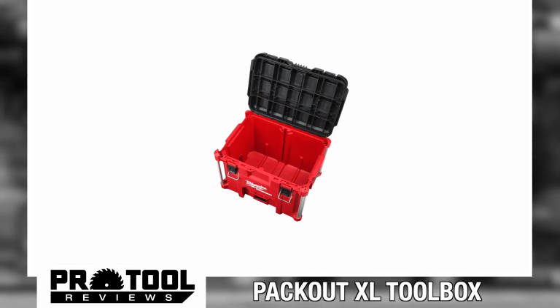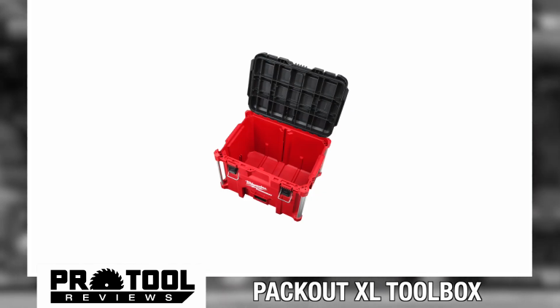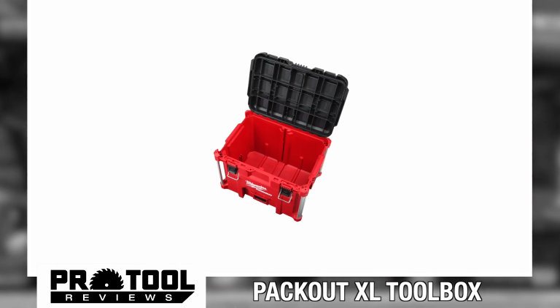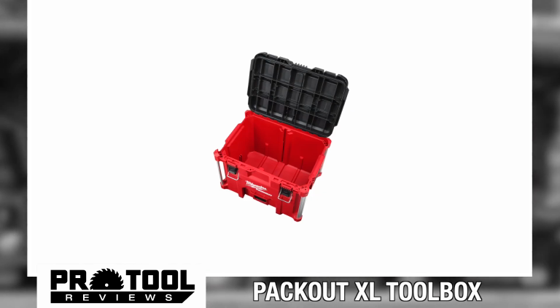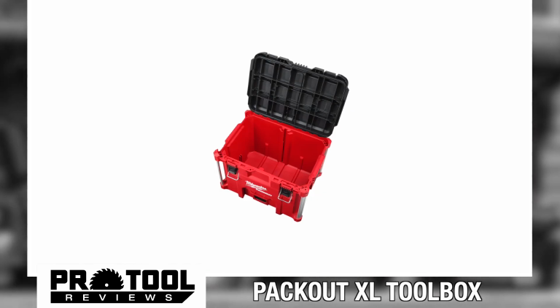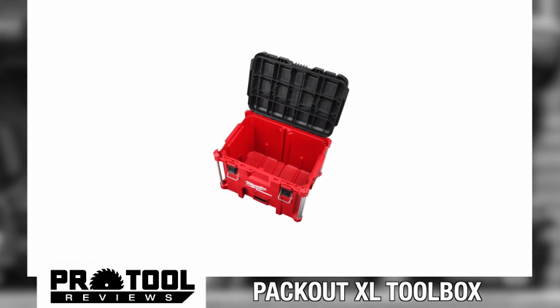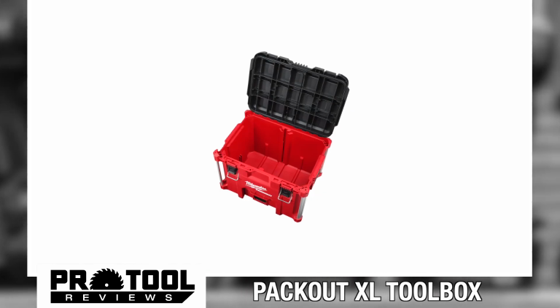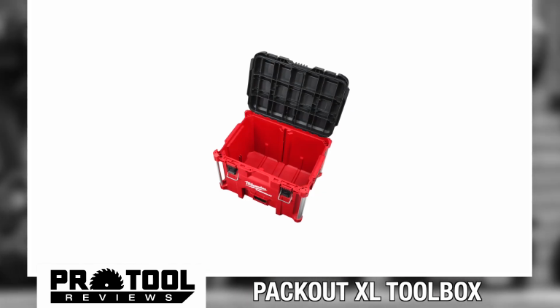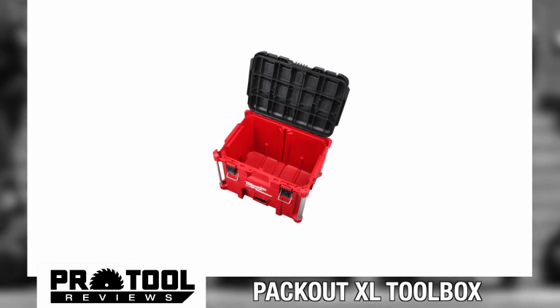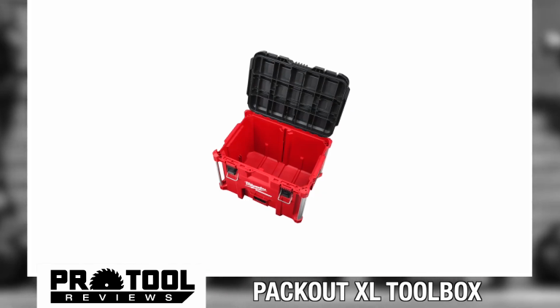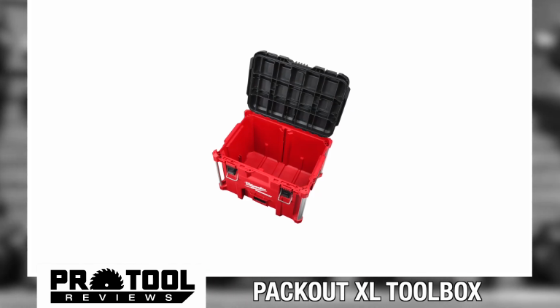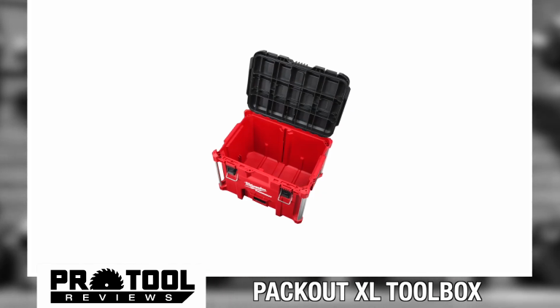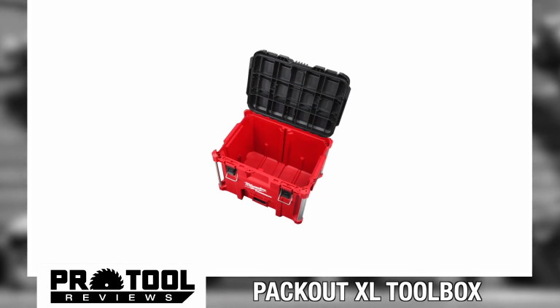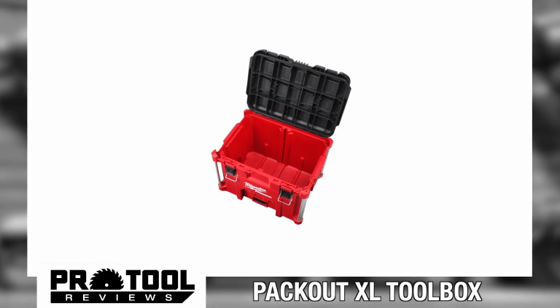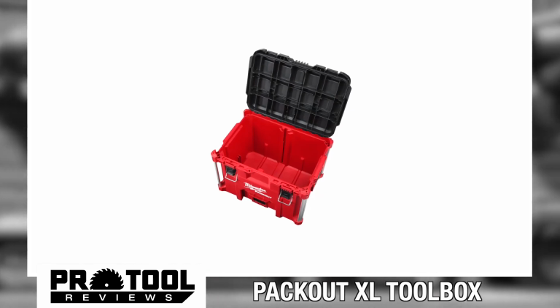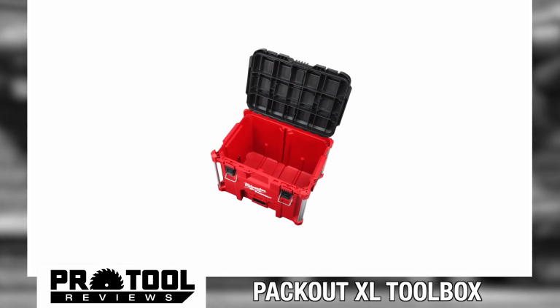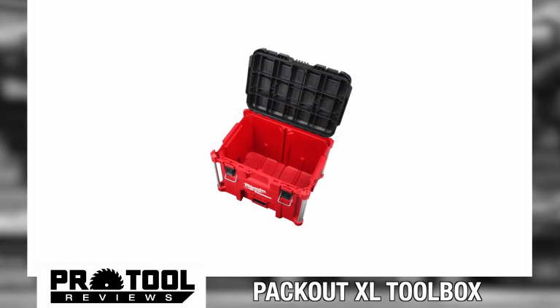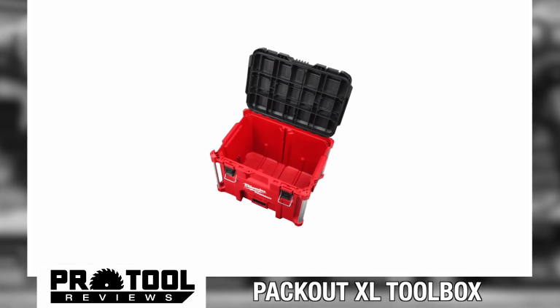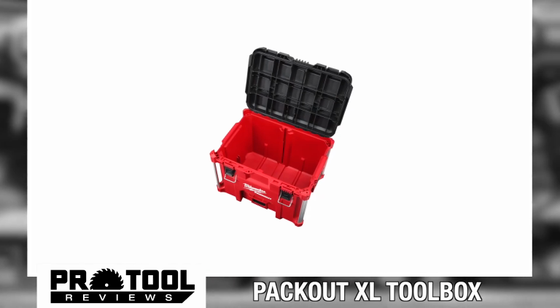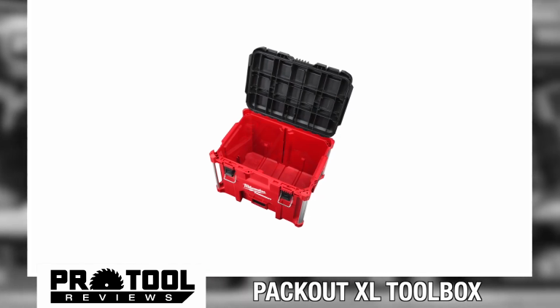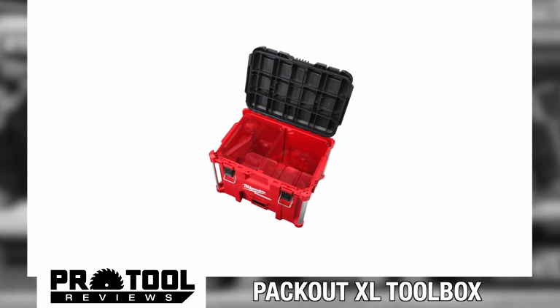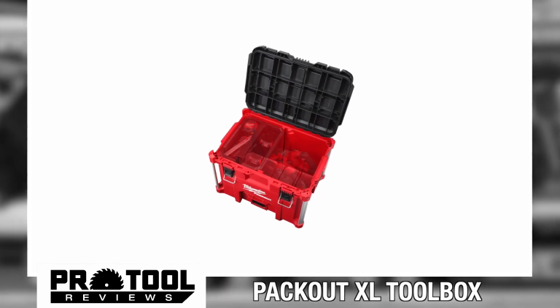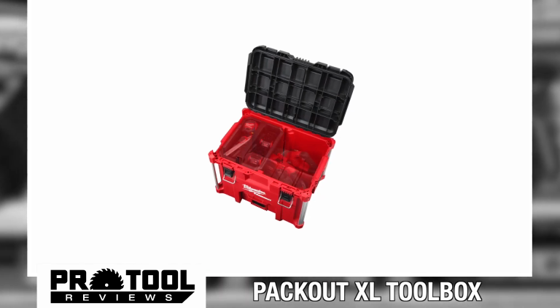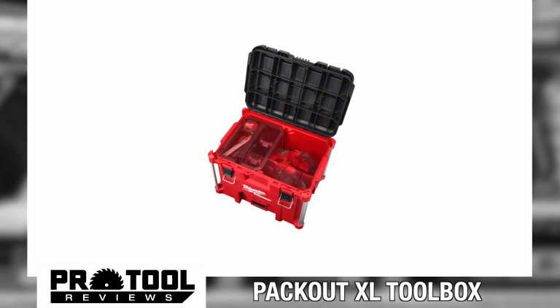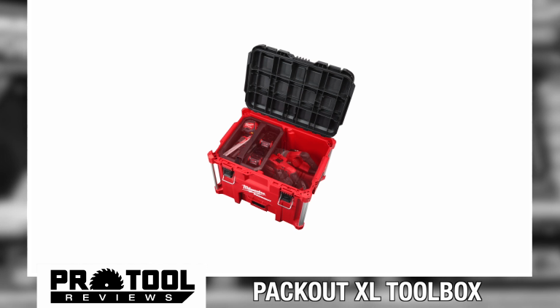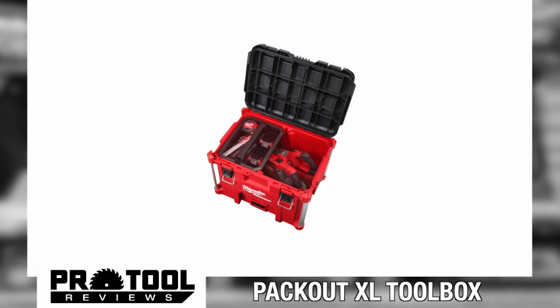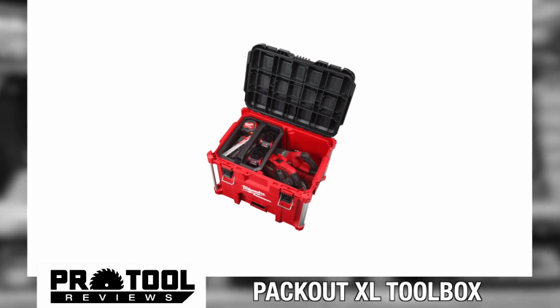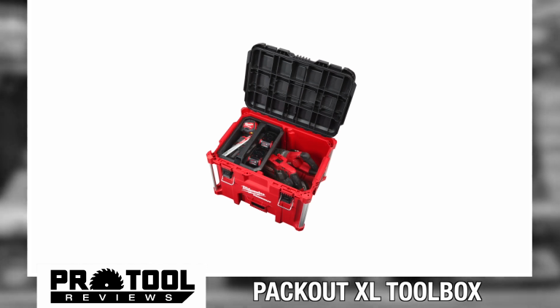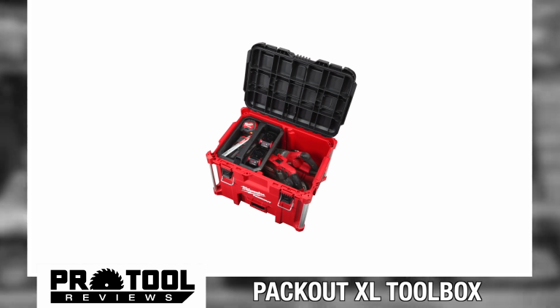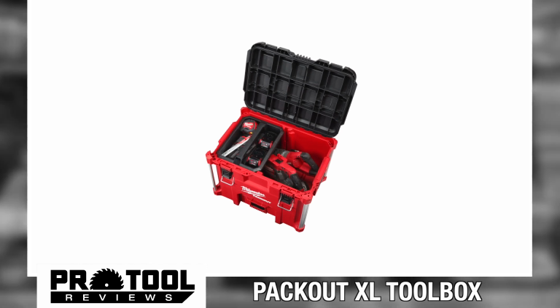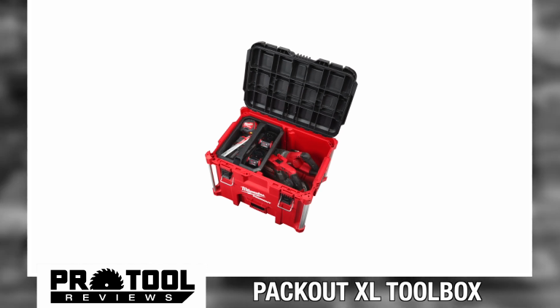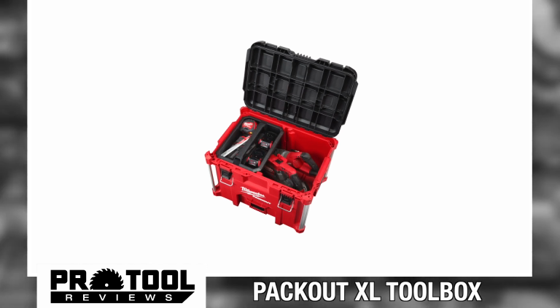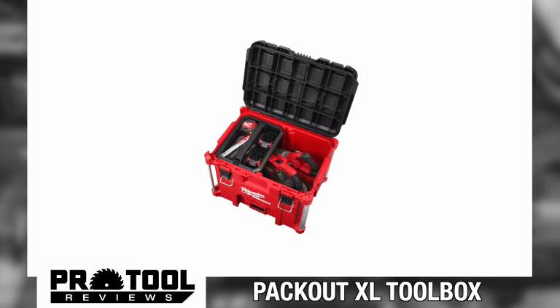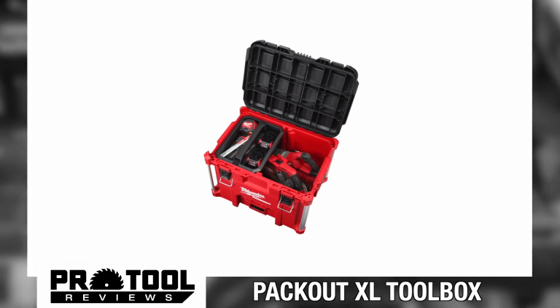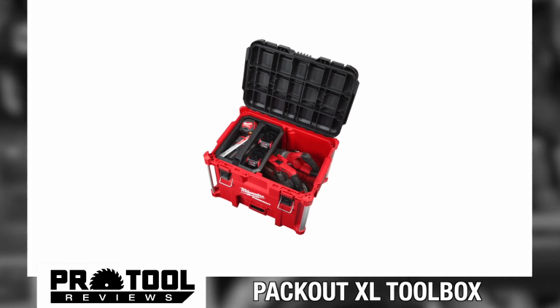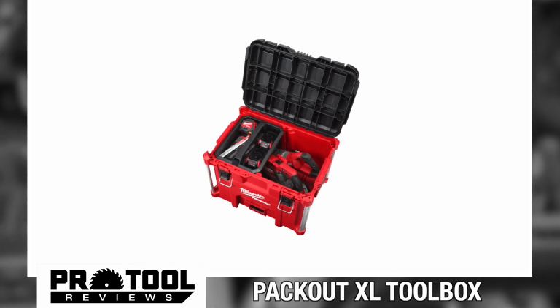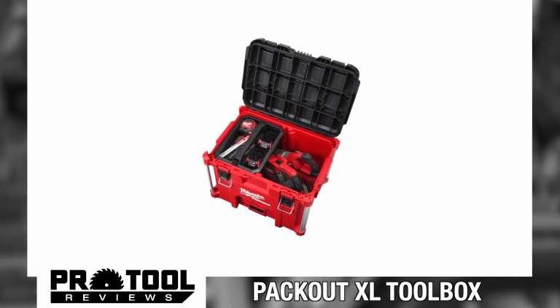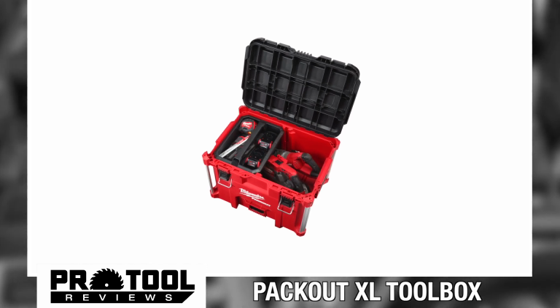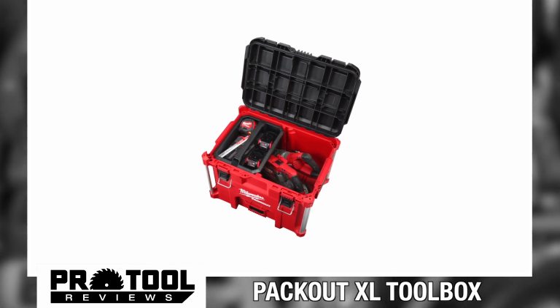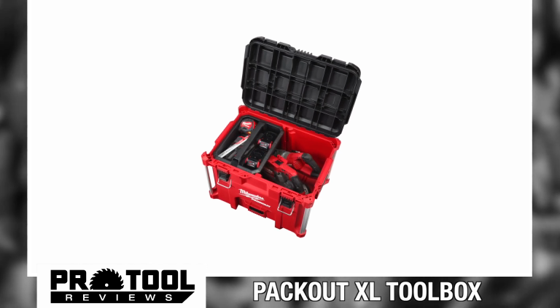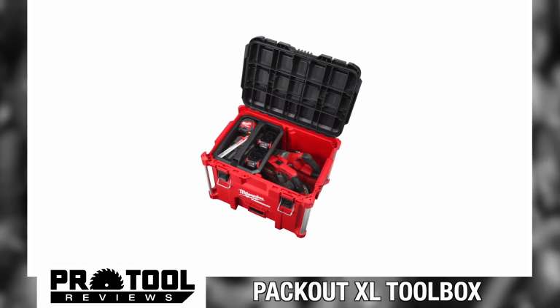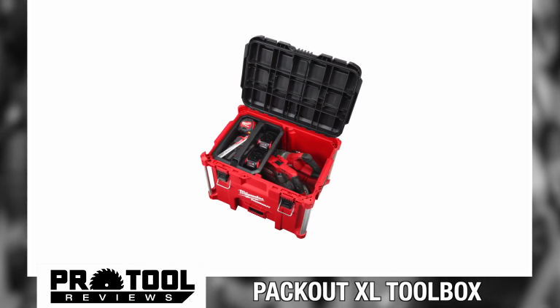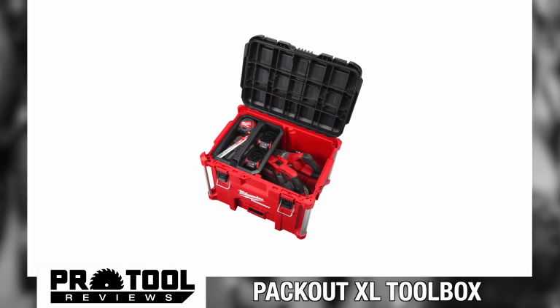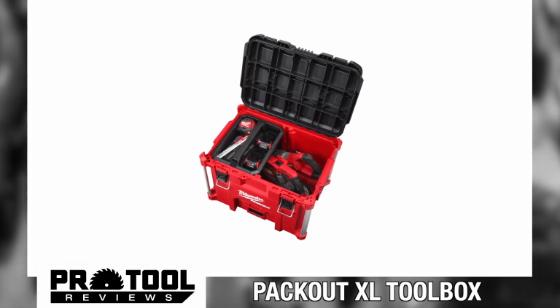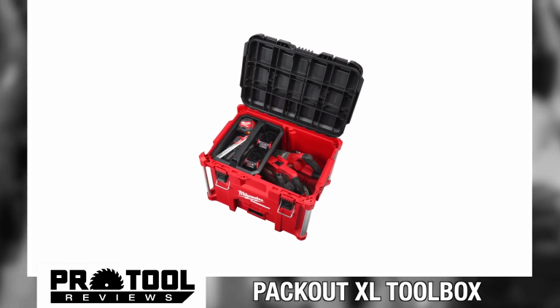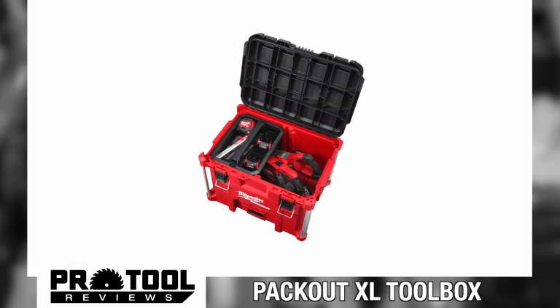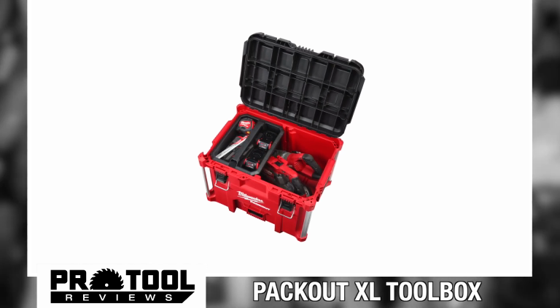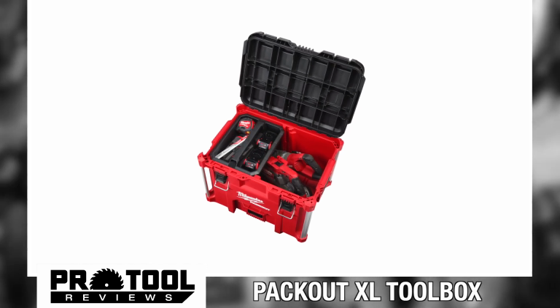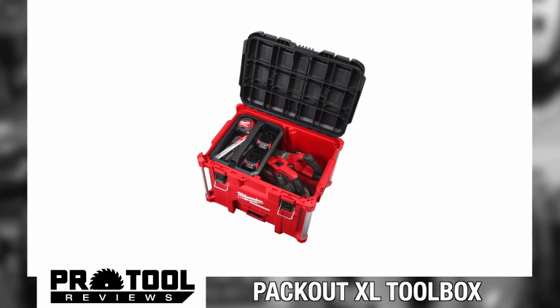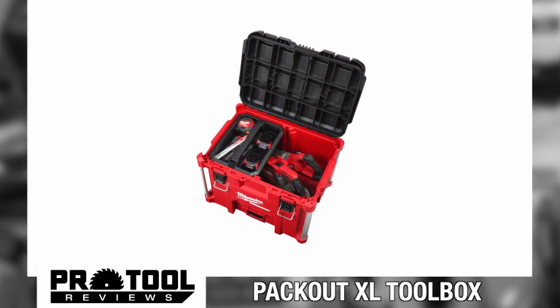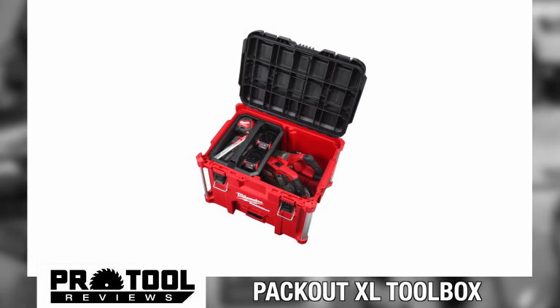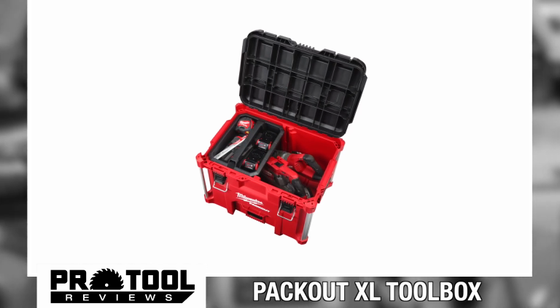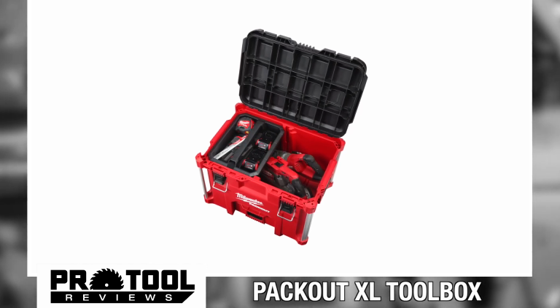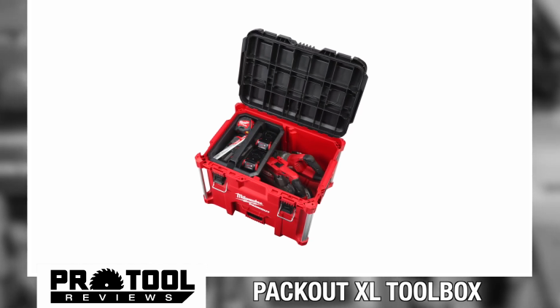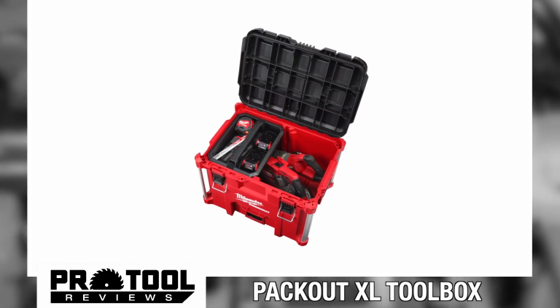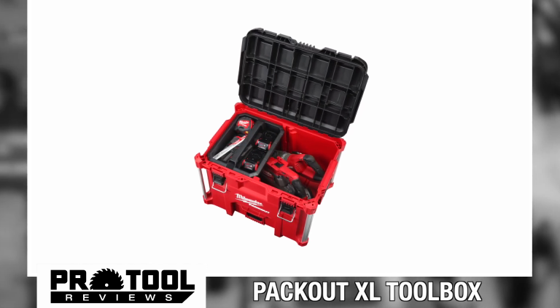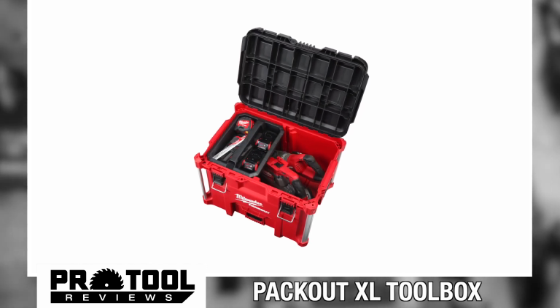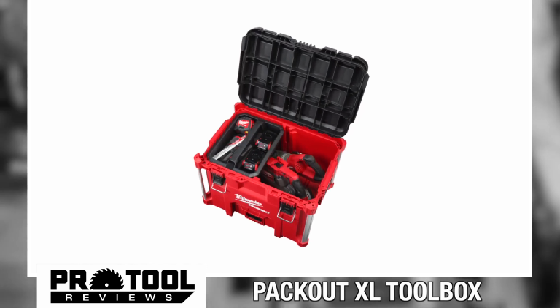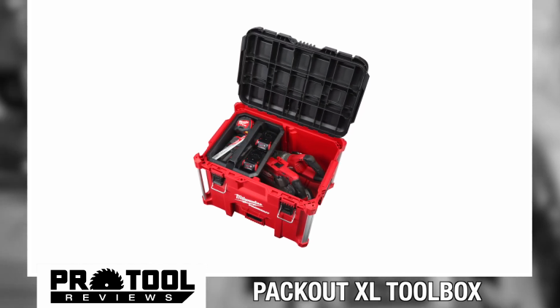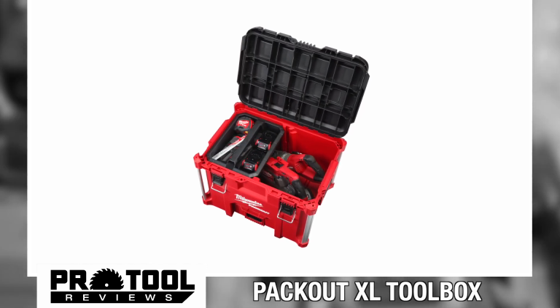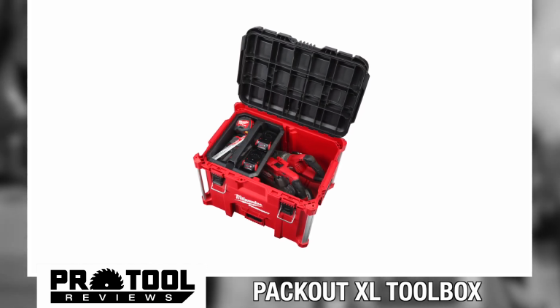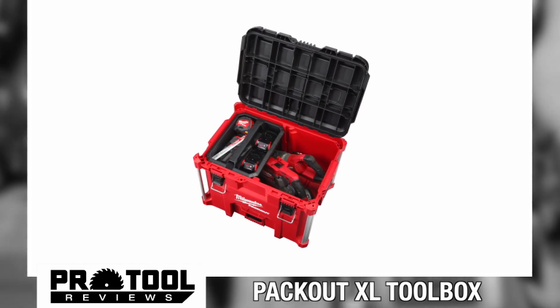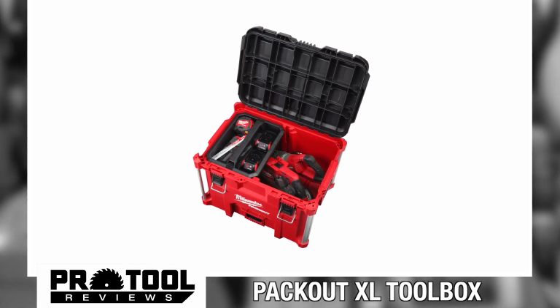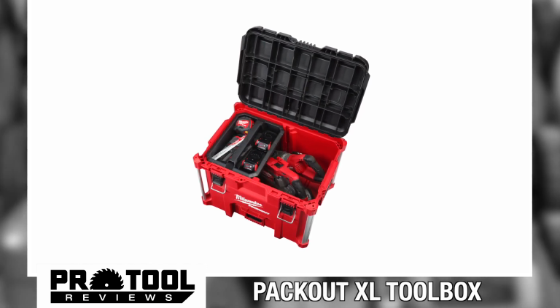The XL Toolbox also comes equipped with an interior organization tray. That lets you keep hand tools and other items right on top, where you can have easy access to them.